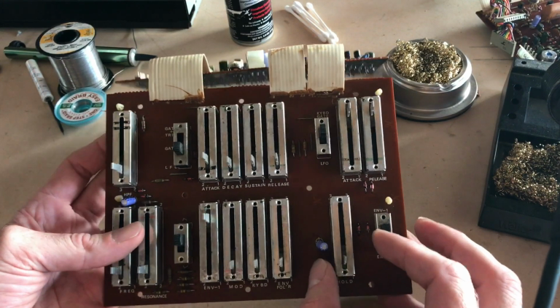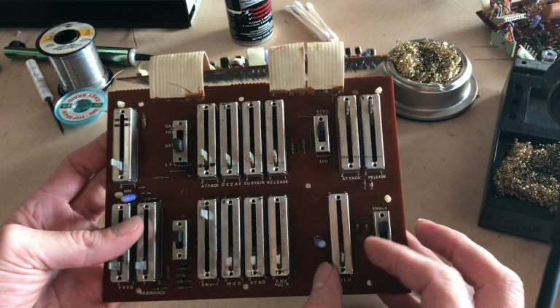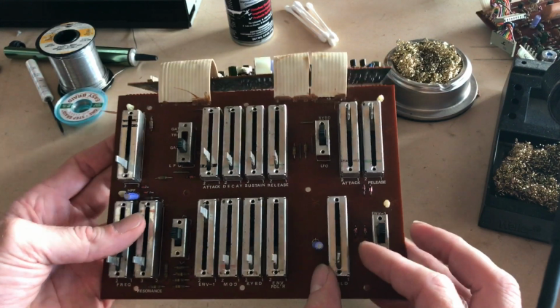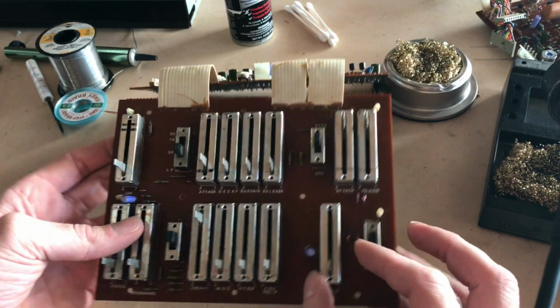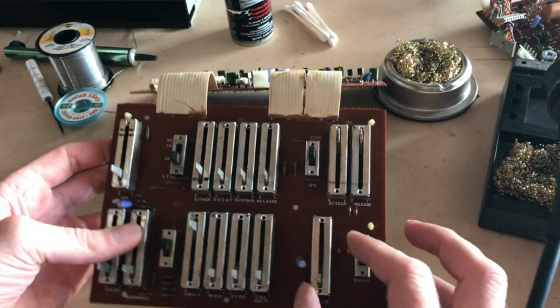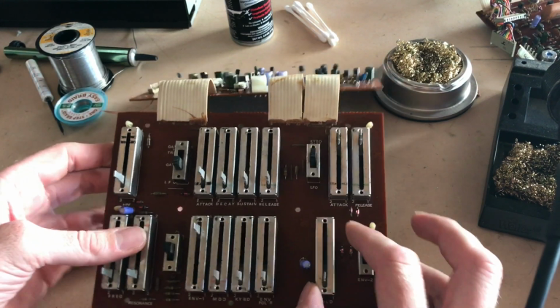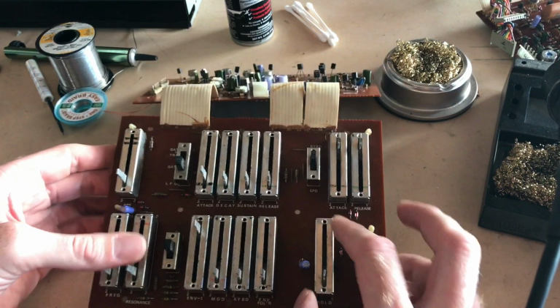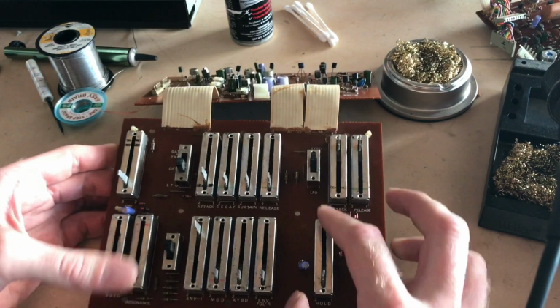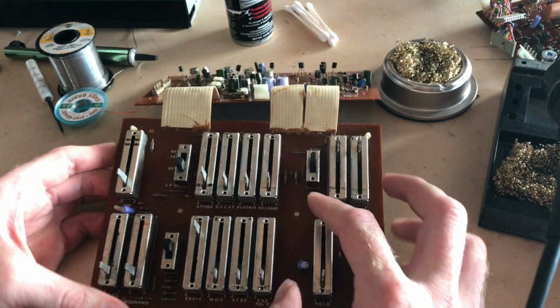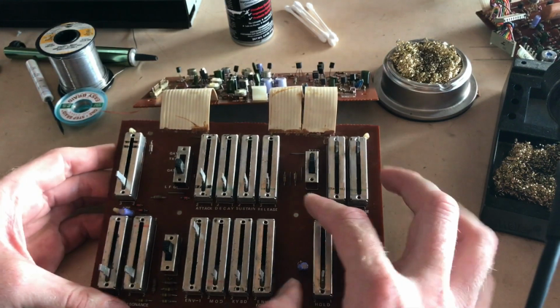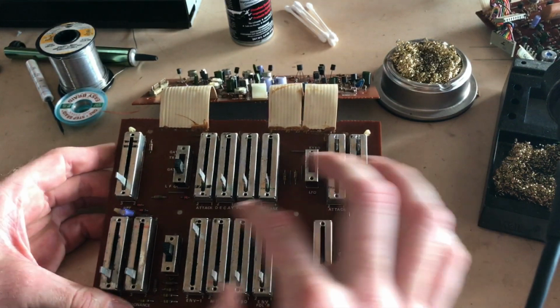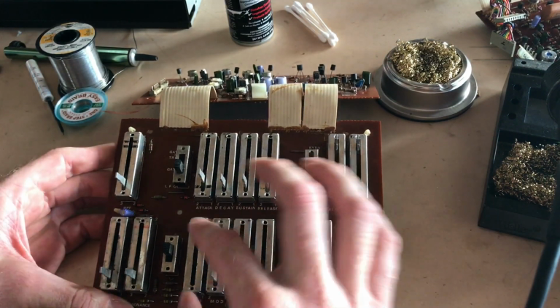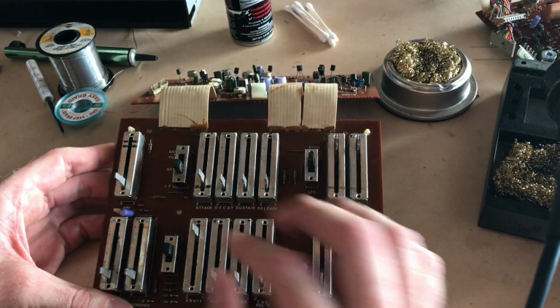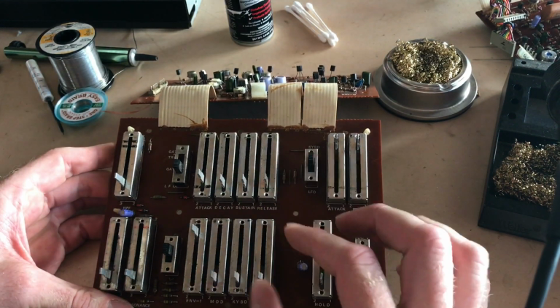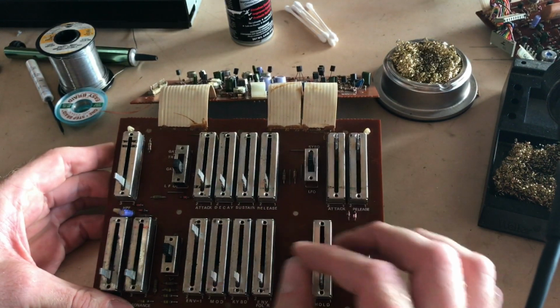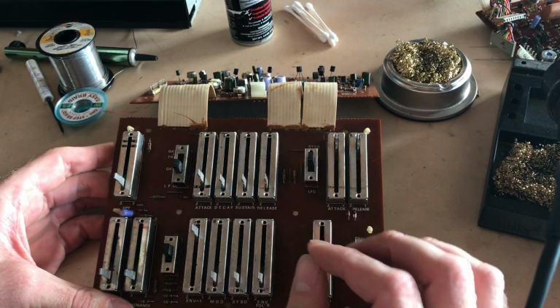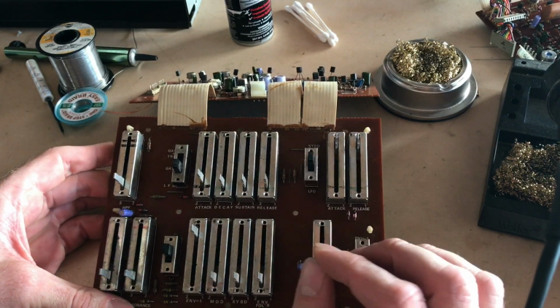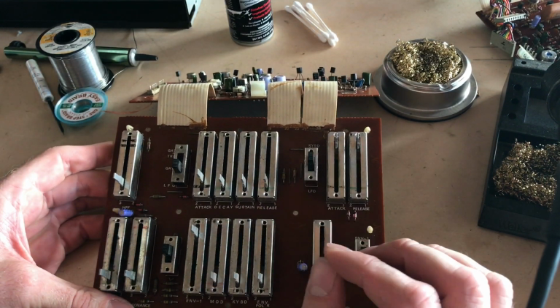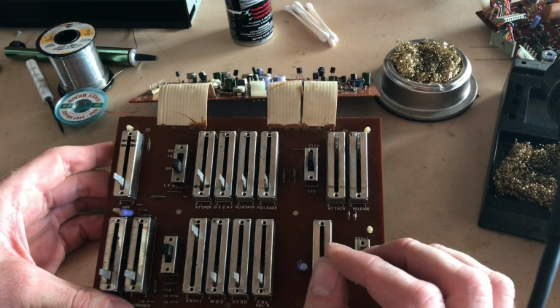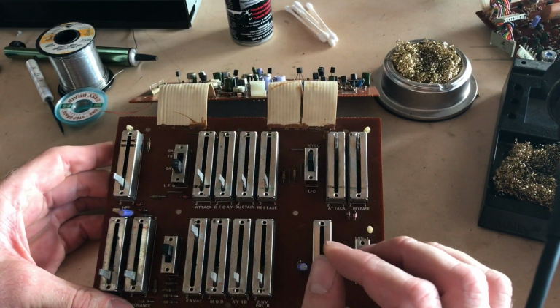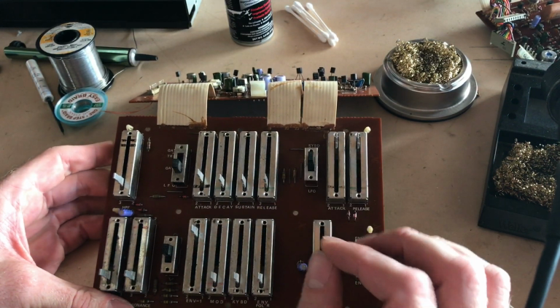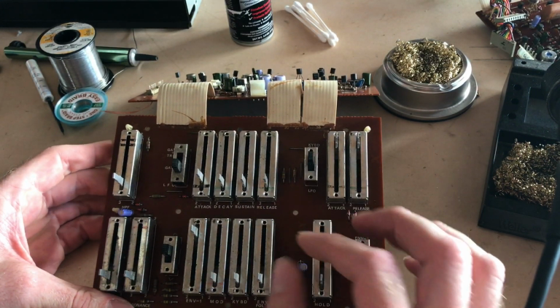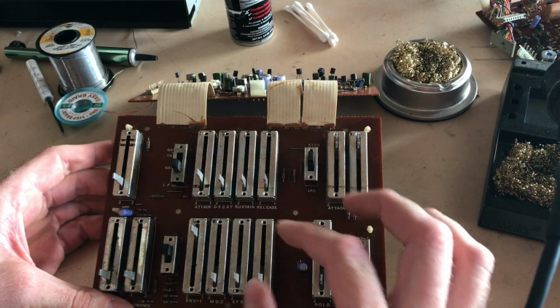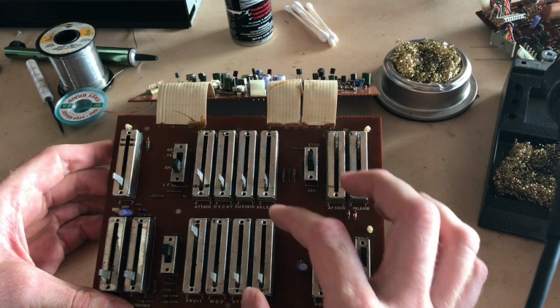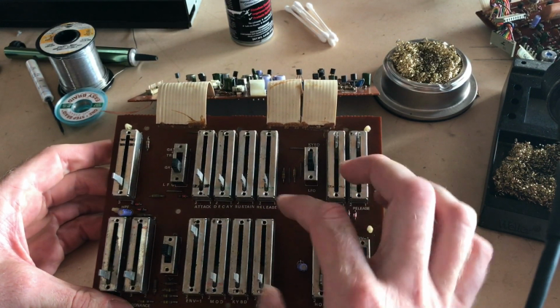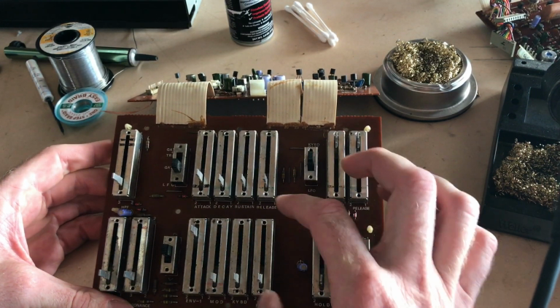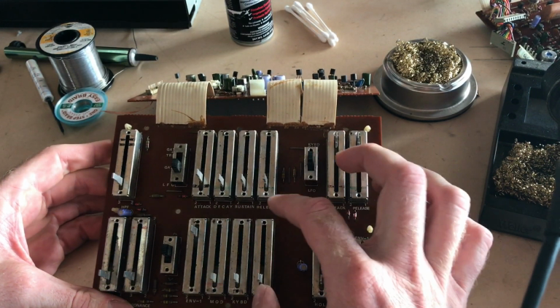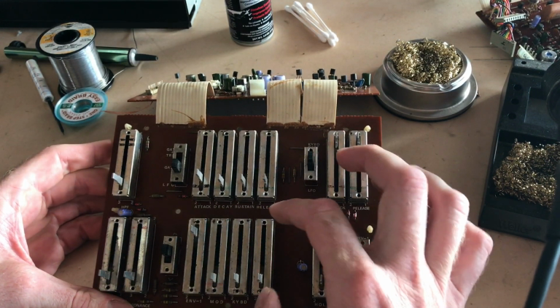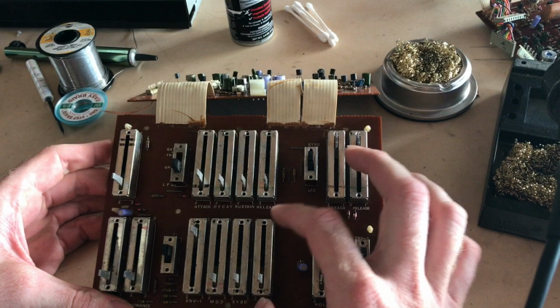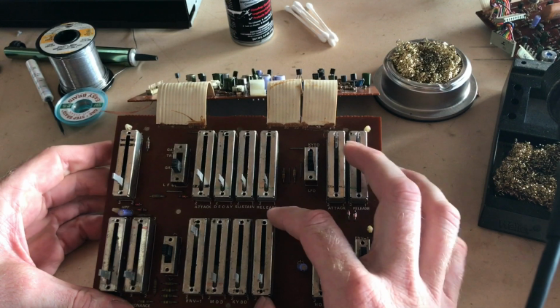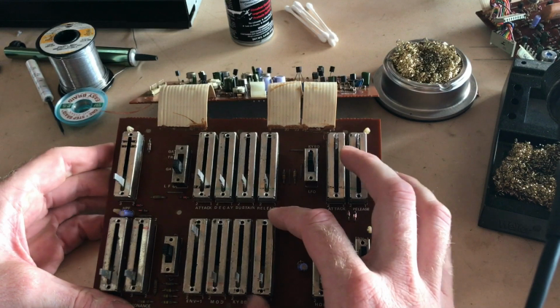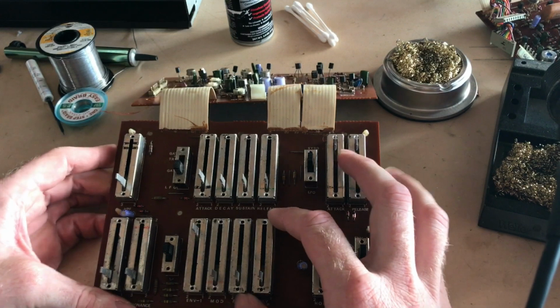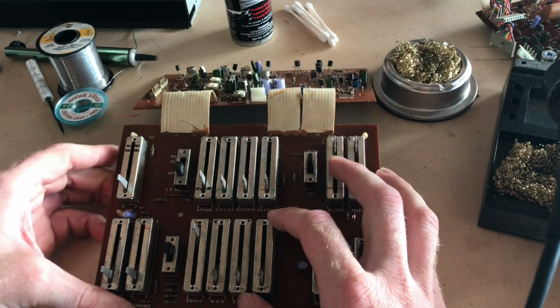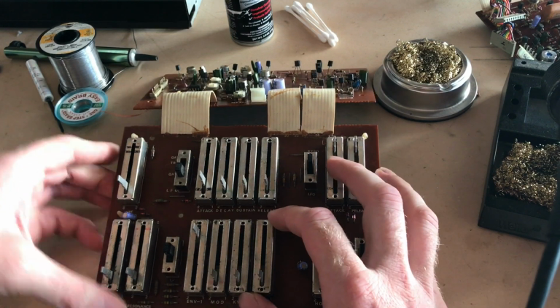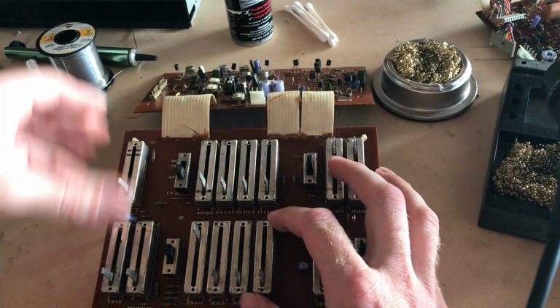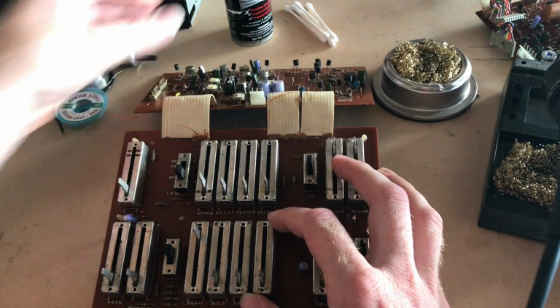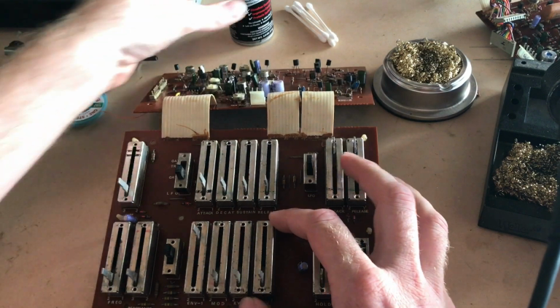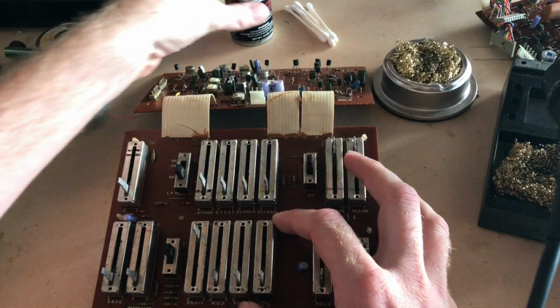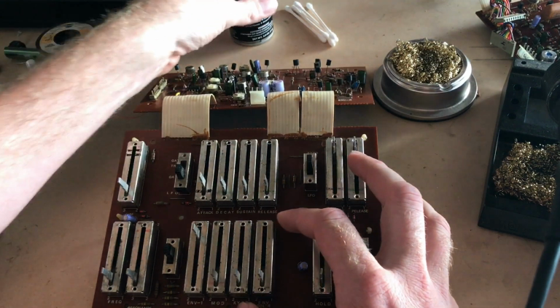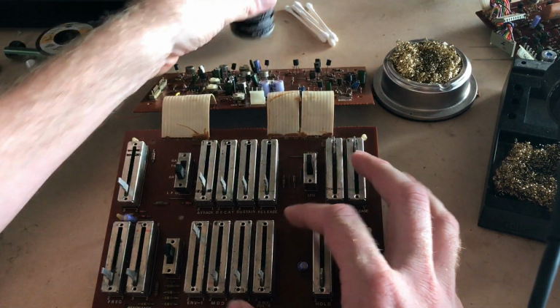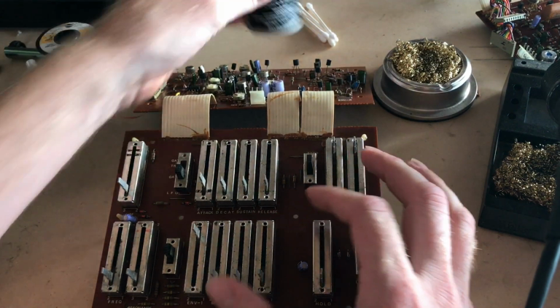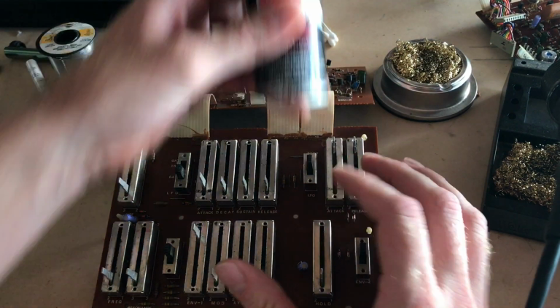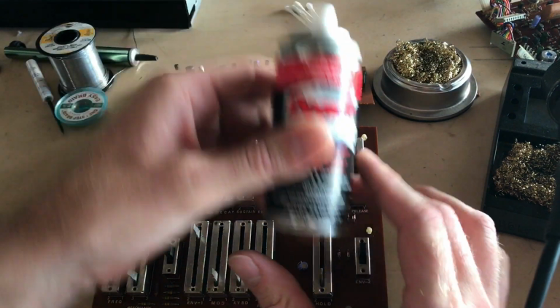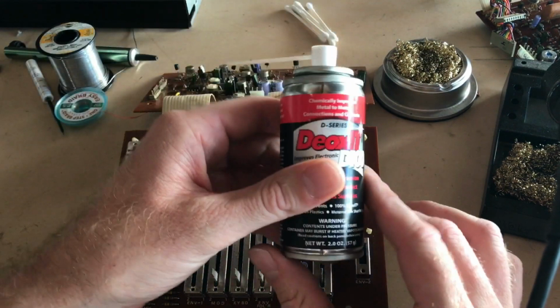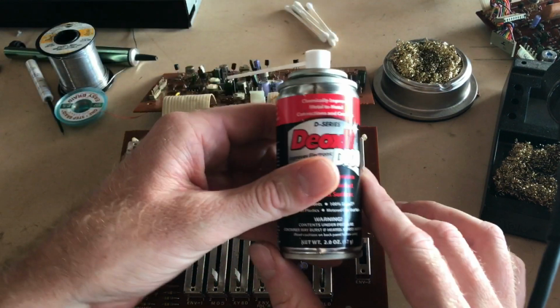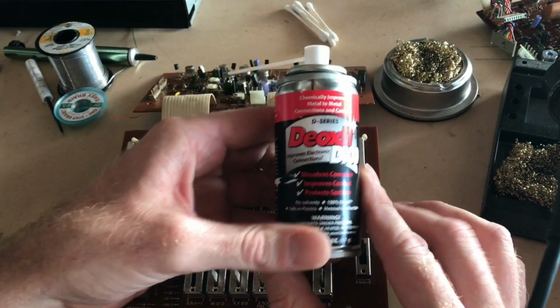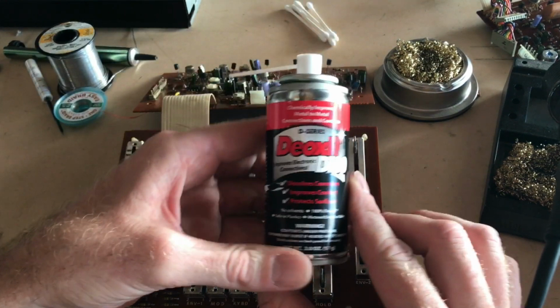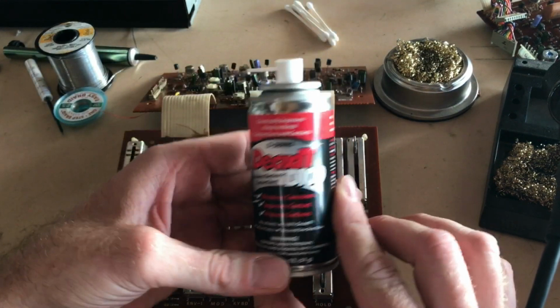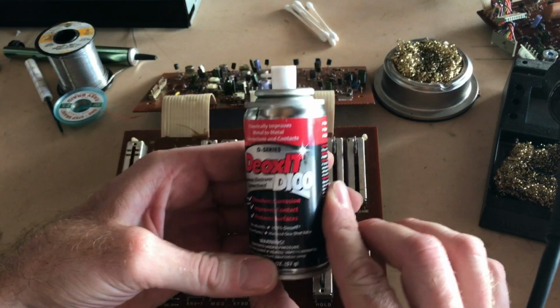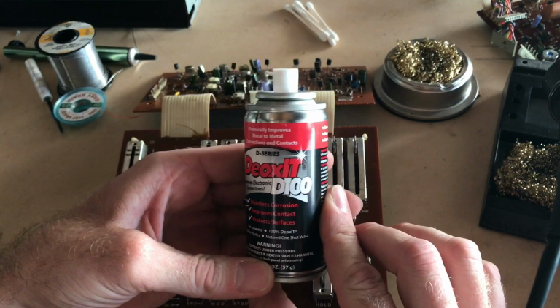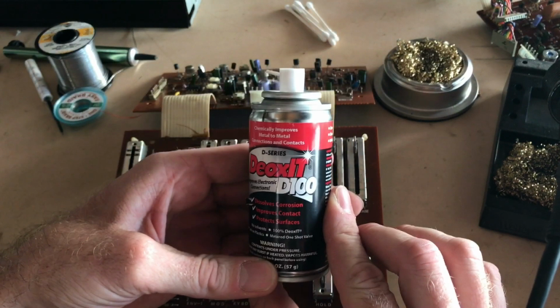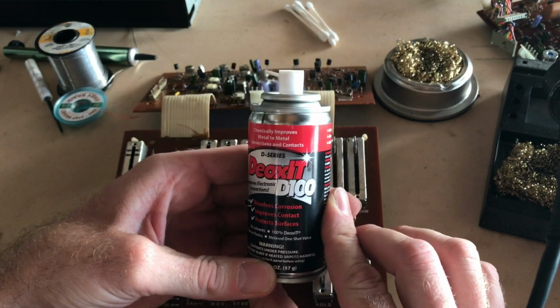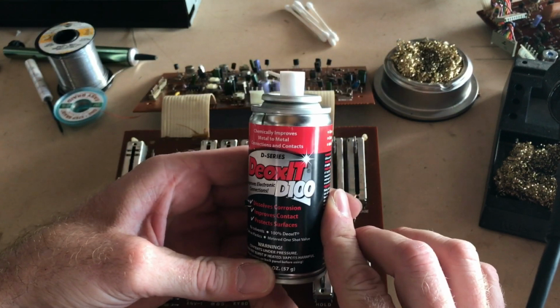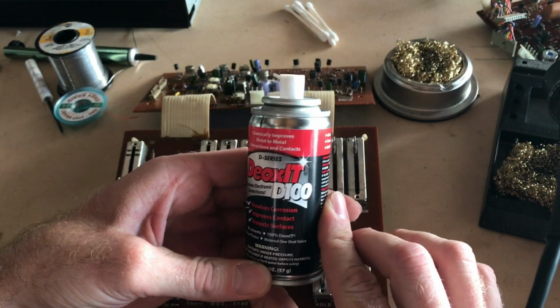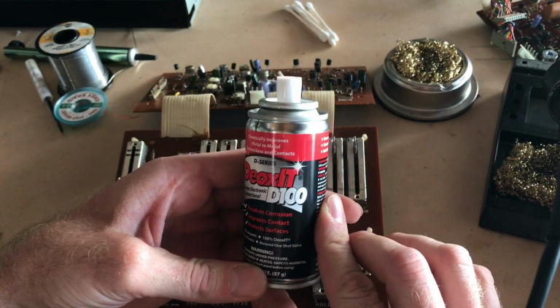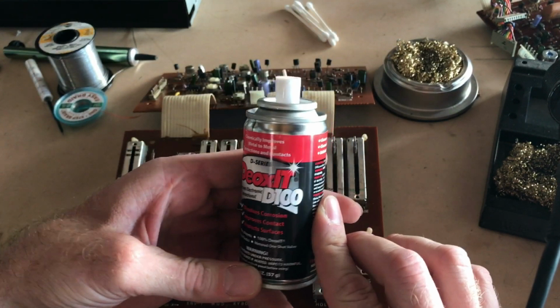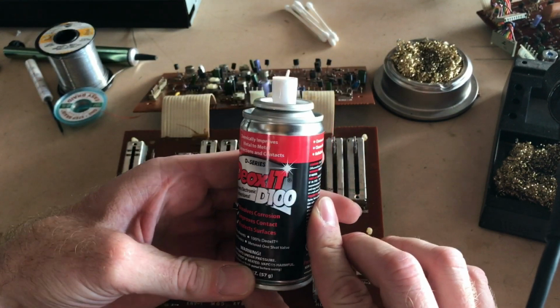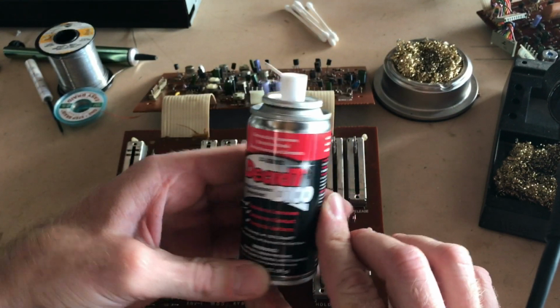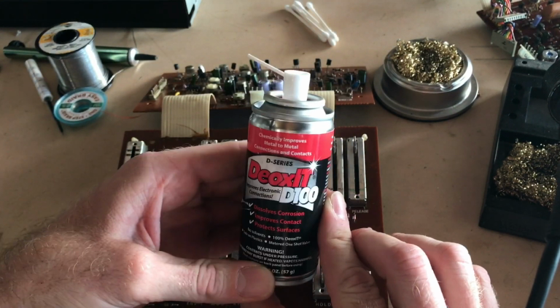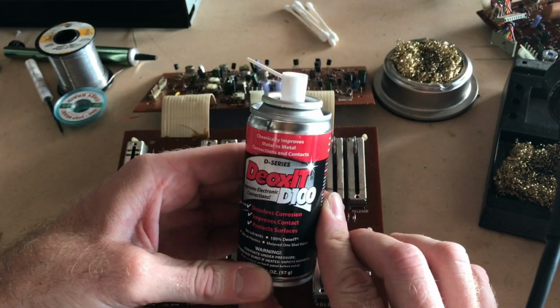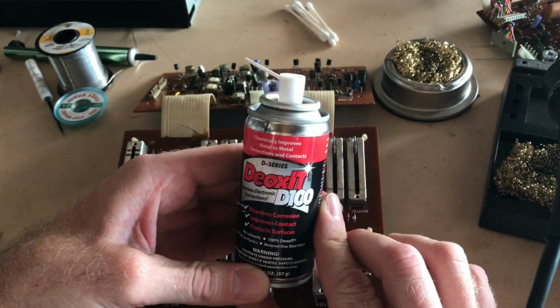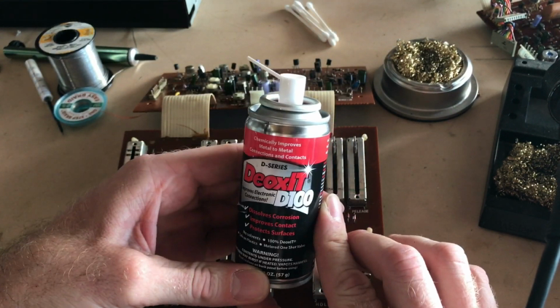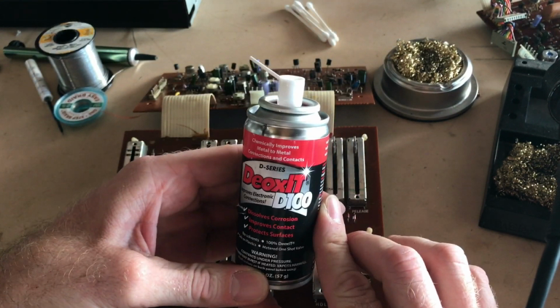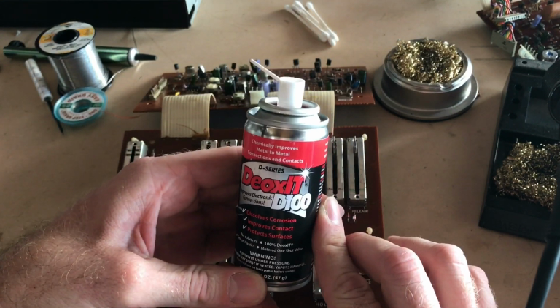So instead I'm going to desolder each fader from the board, open the faders up, and clean the internal contacts with Deoxit D100 cleaner.